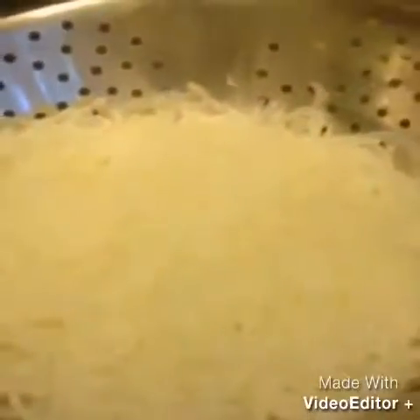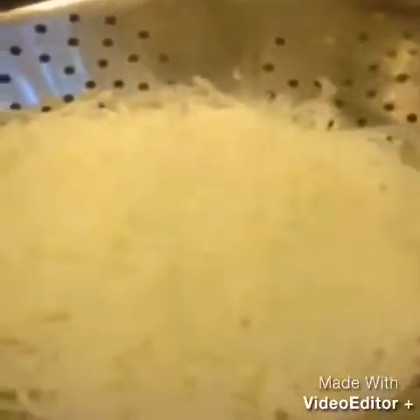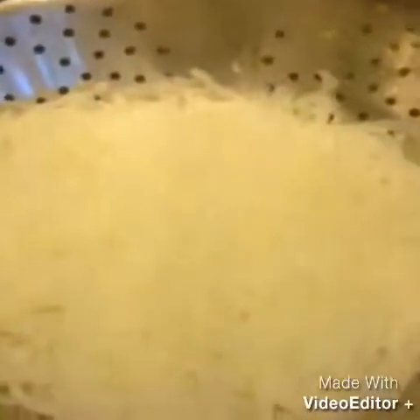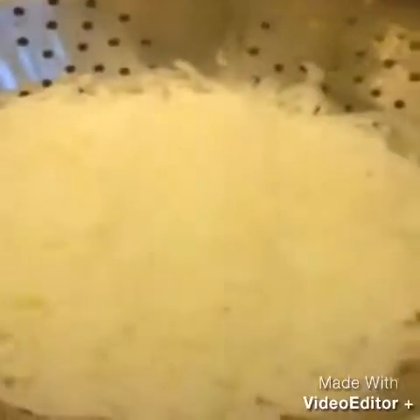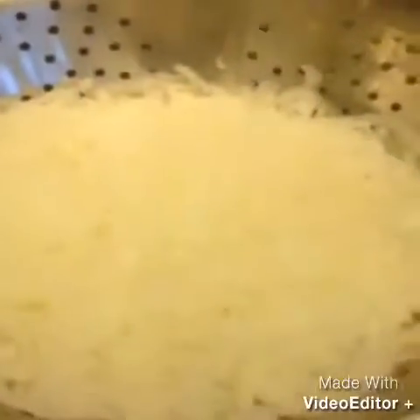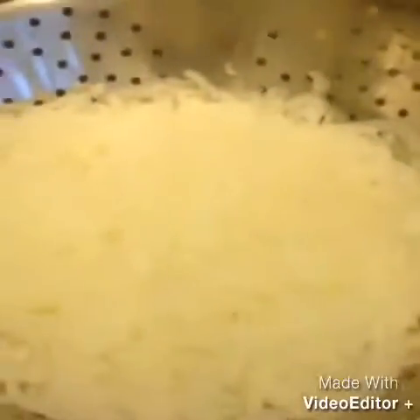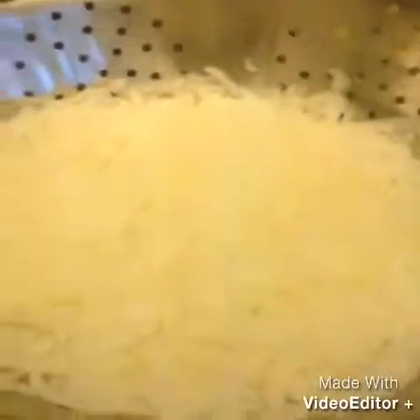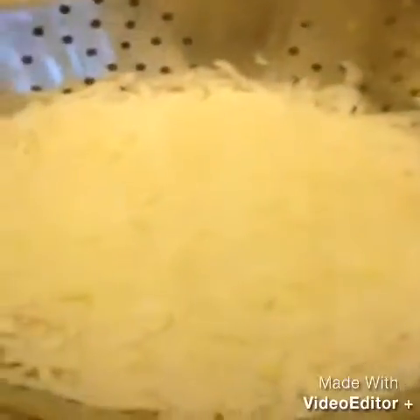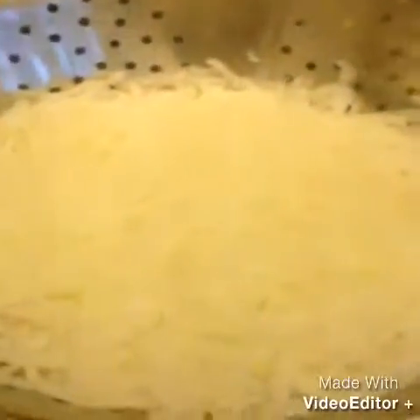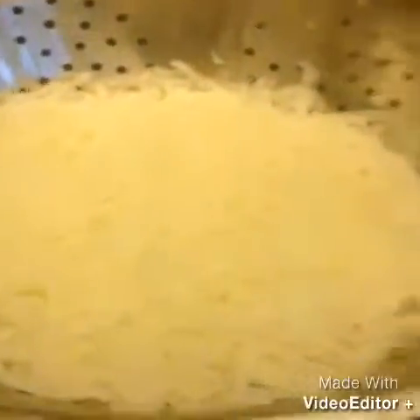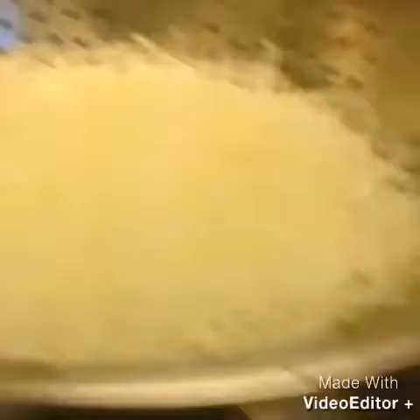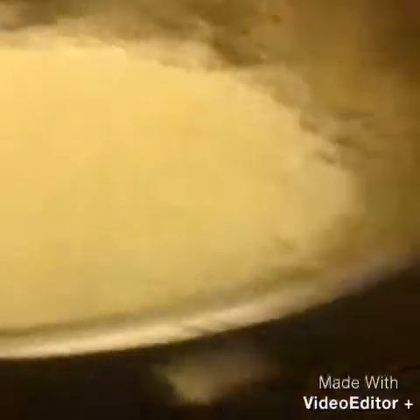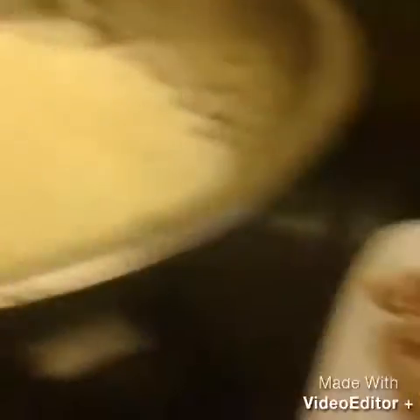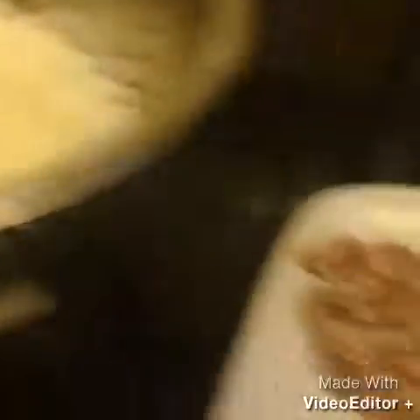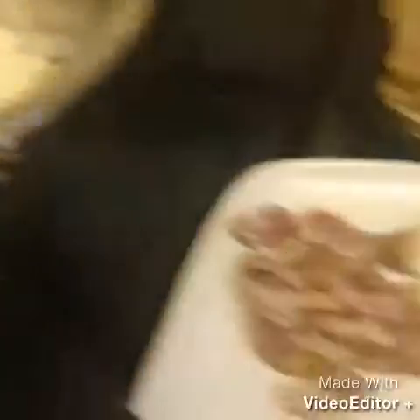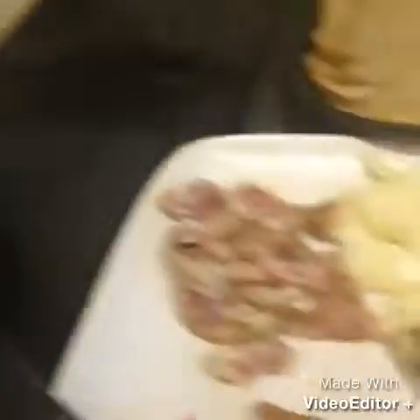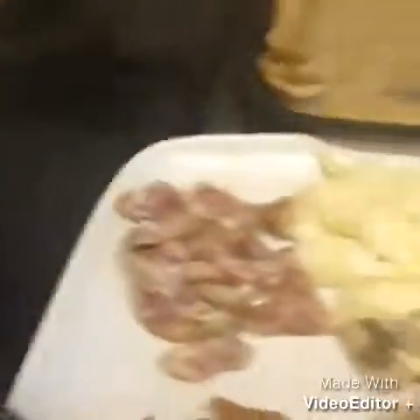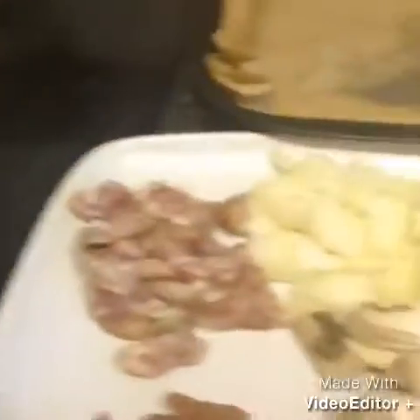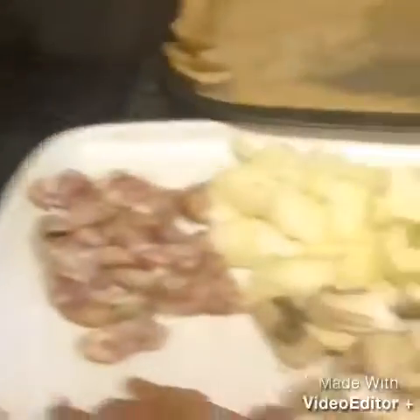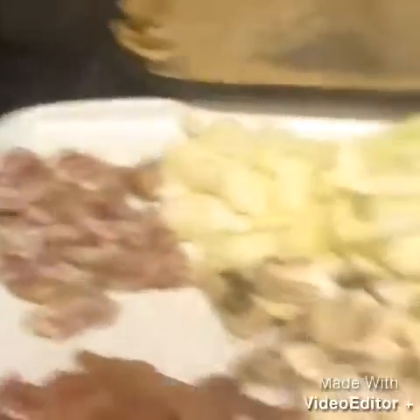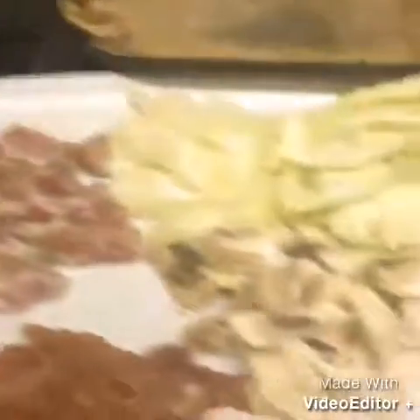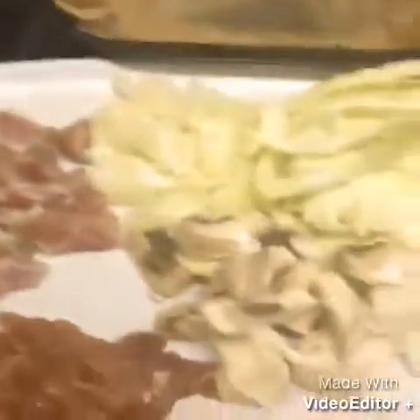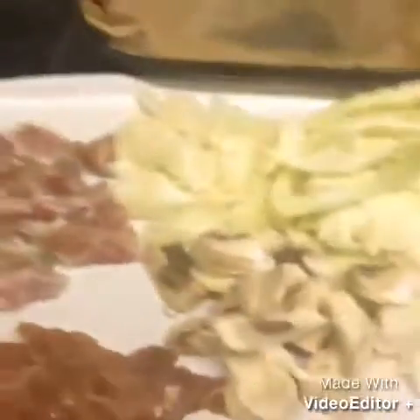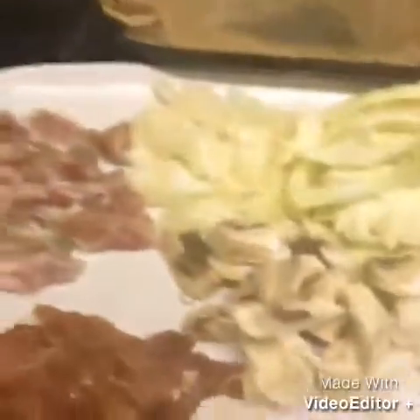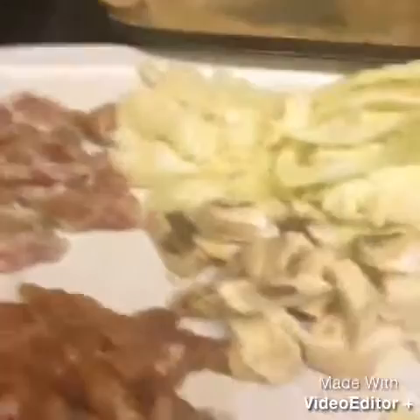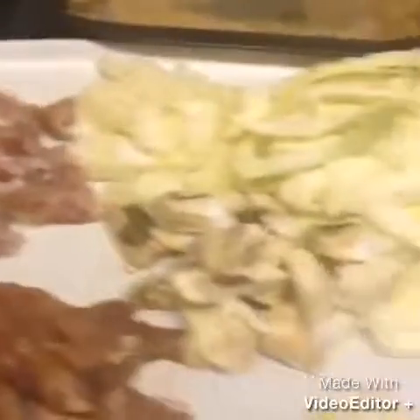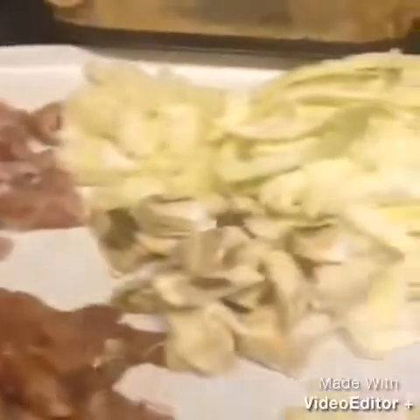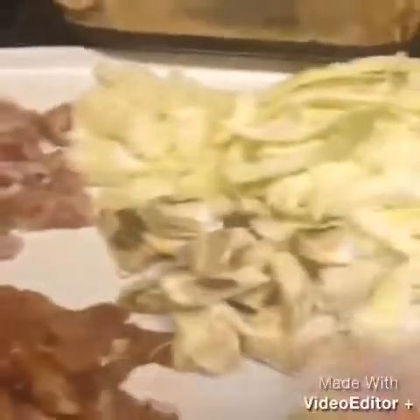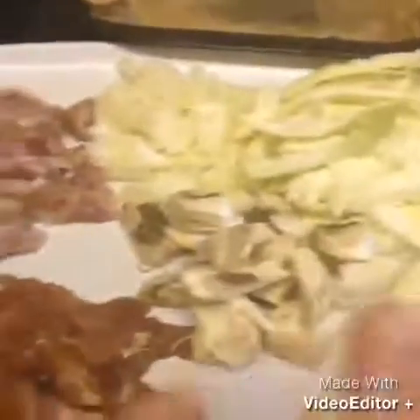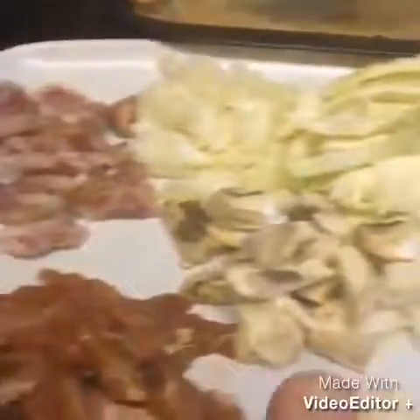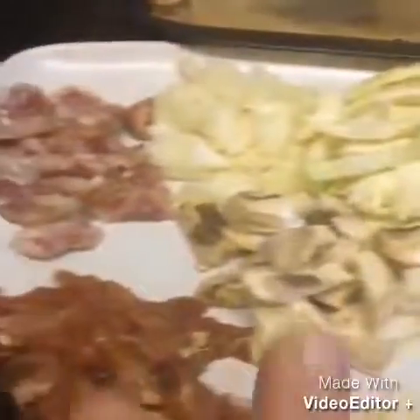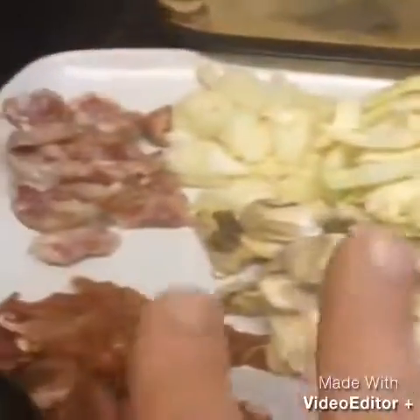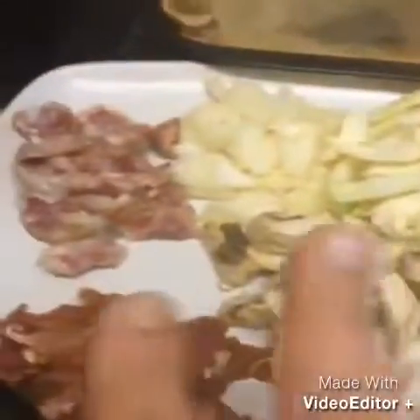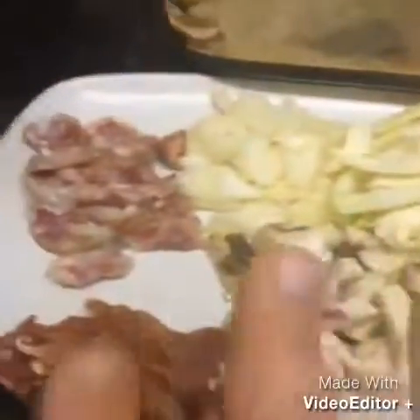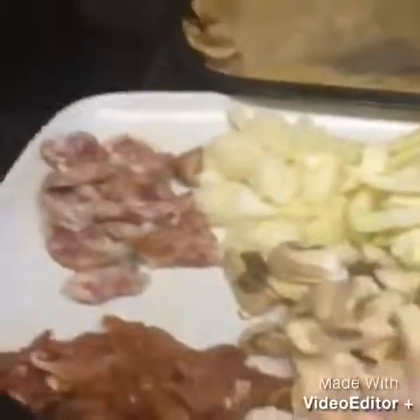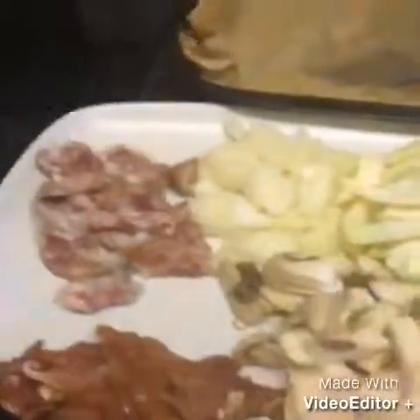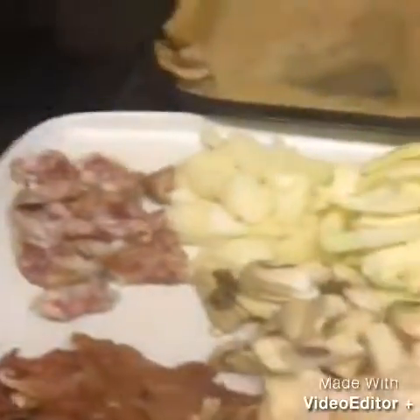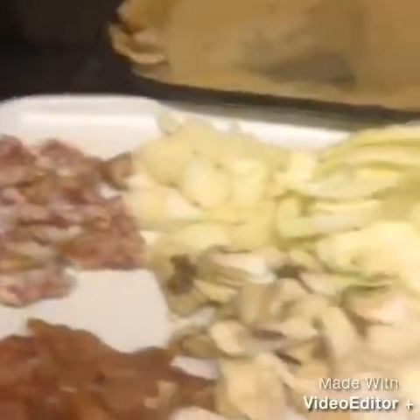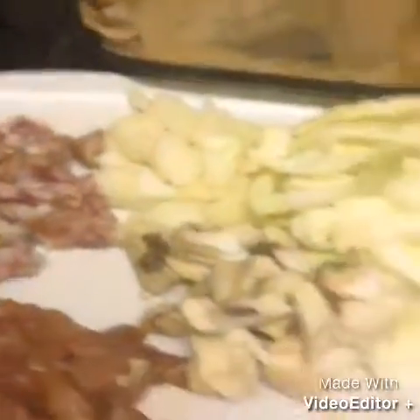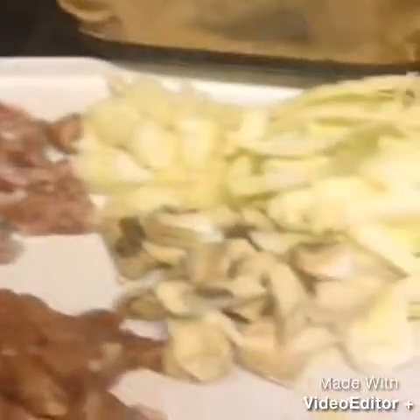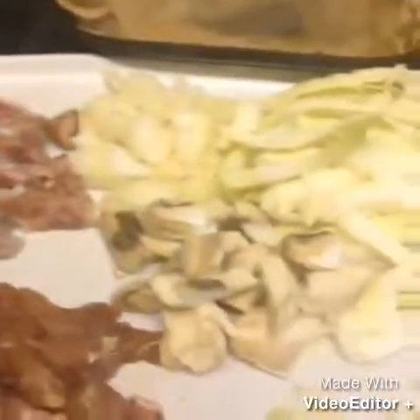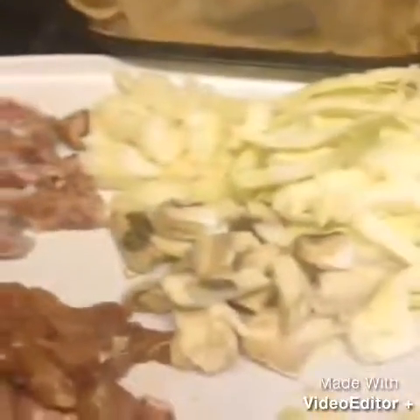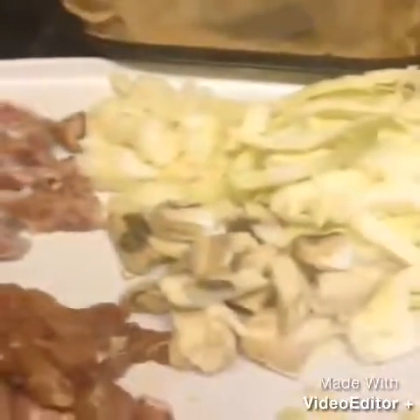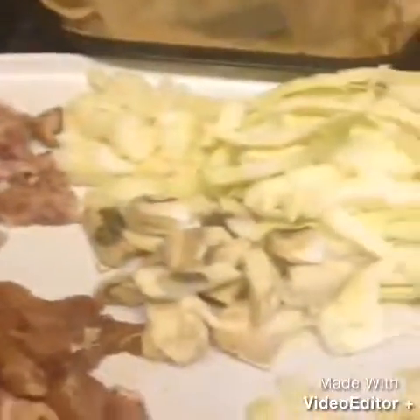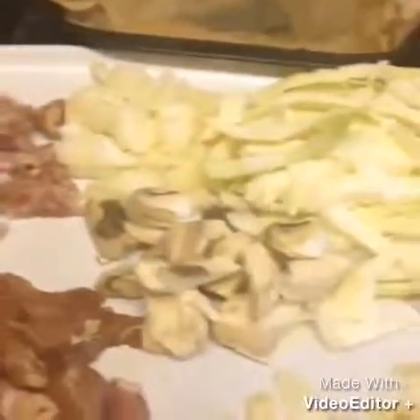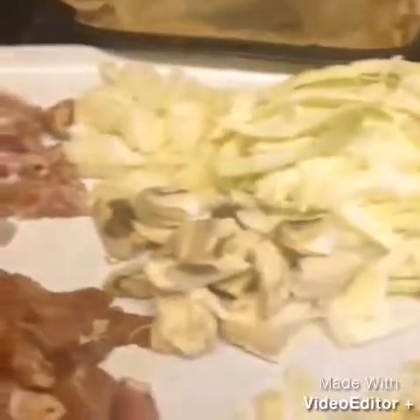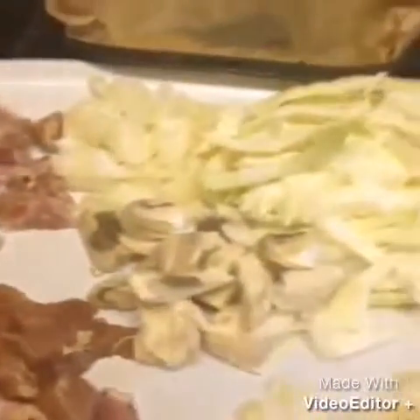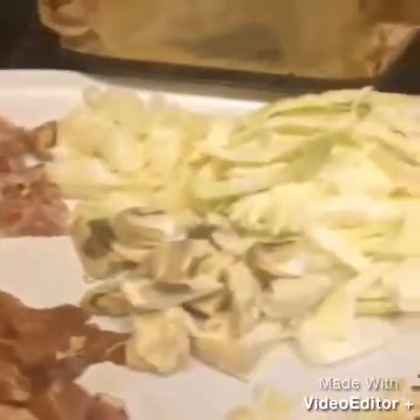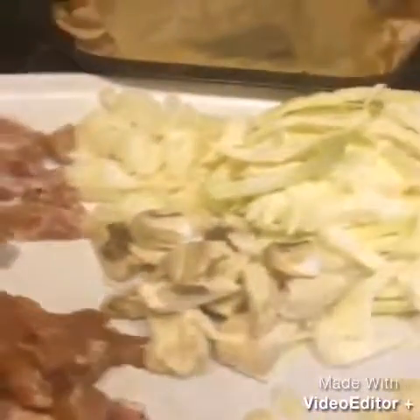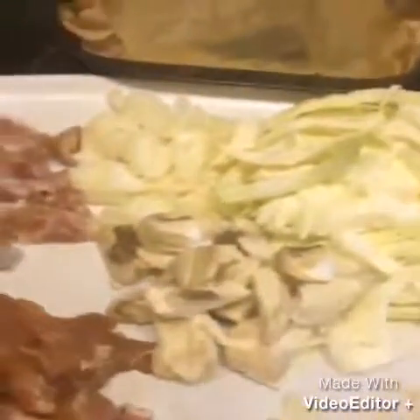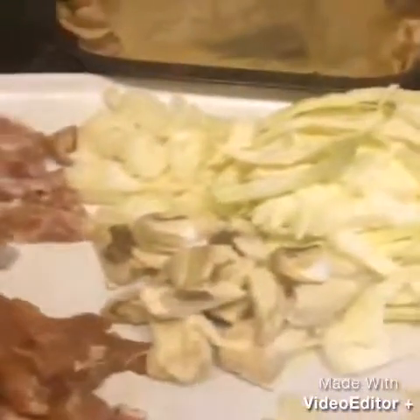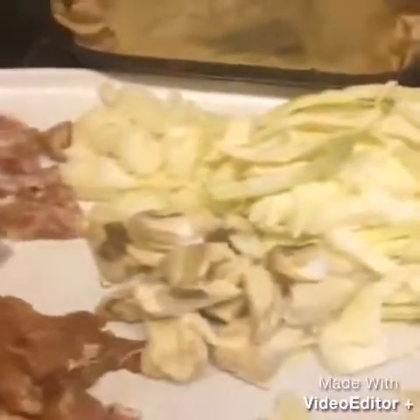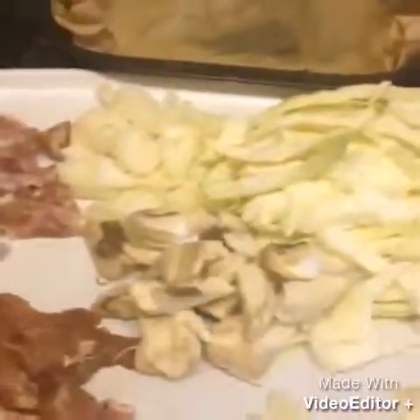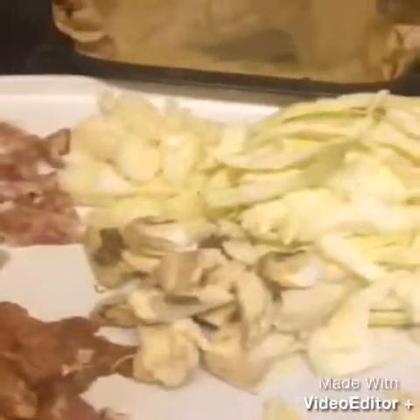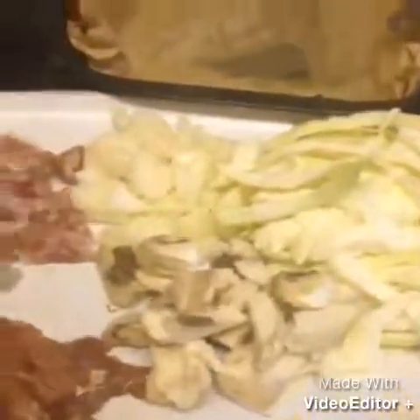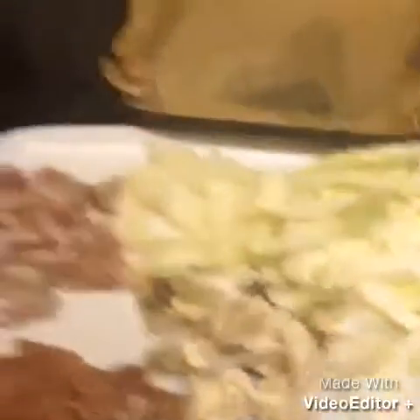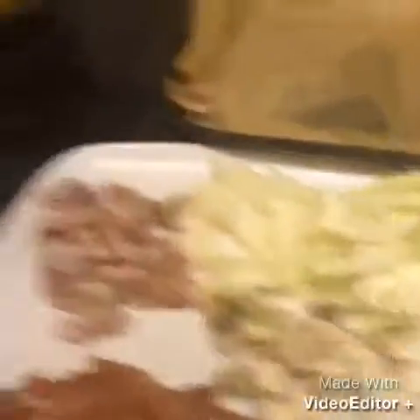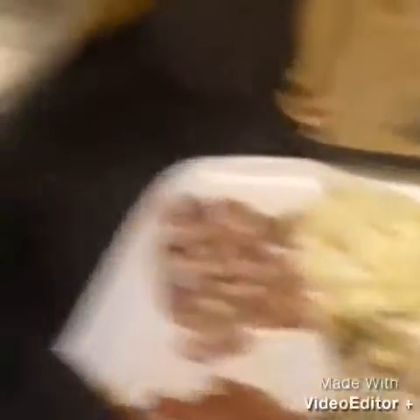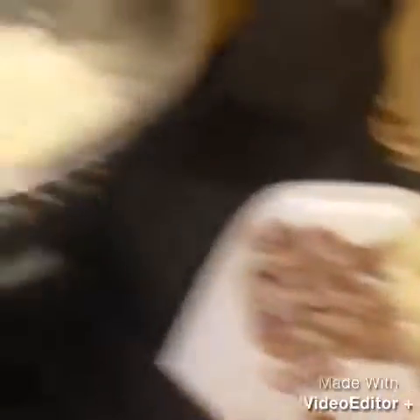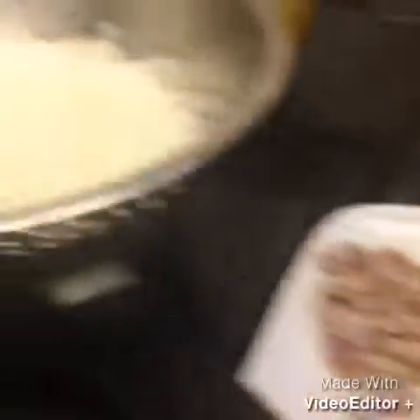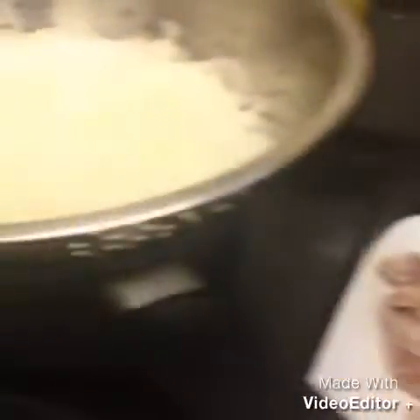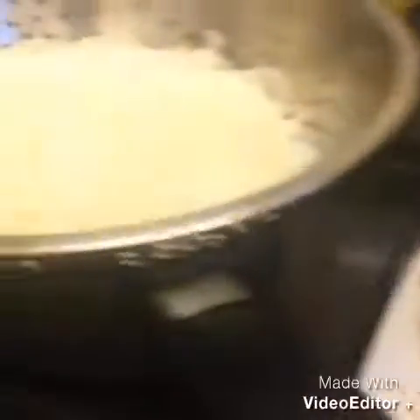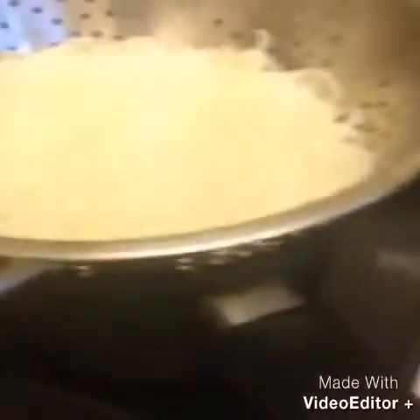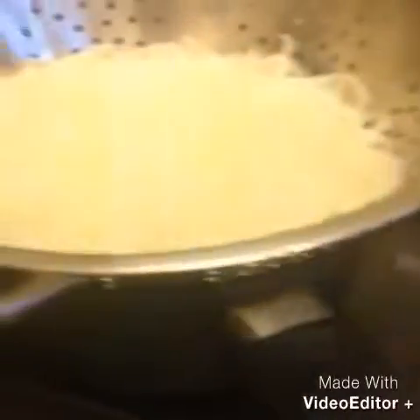Everything in life is simplicity. This is really nice with Chinese sausage, I swear. This is very simple.